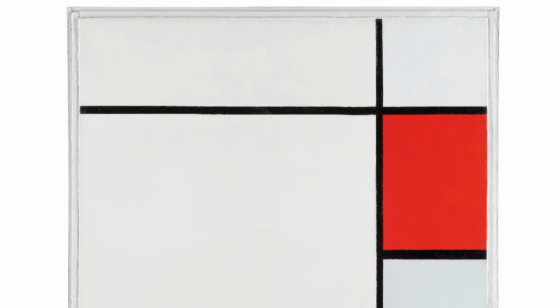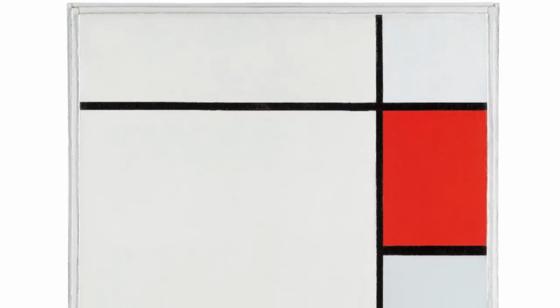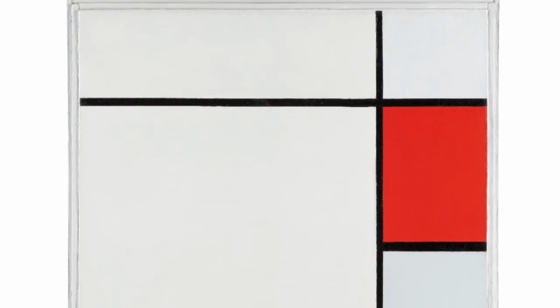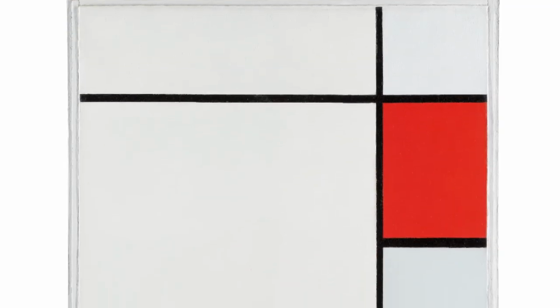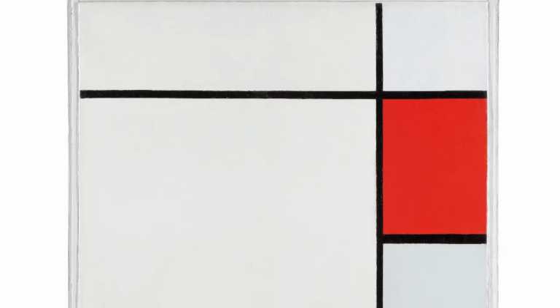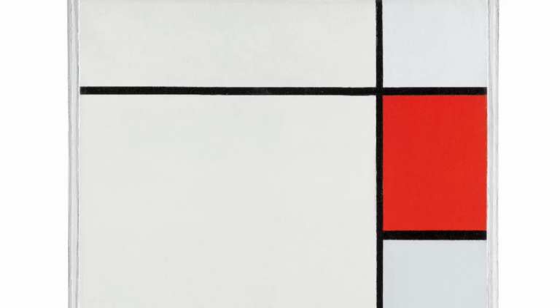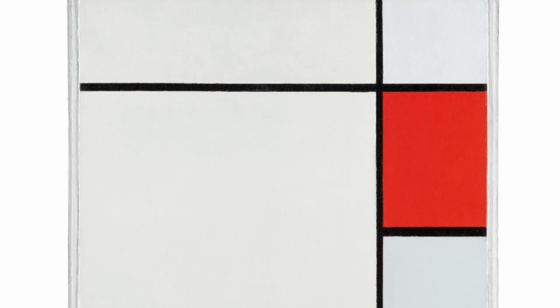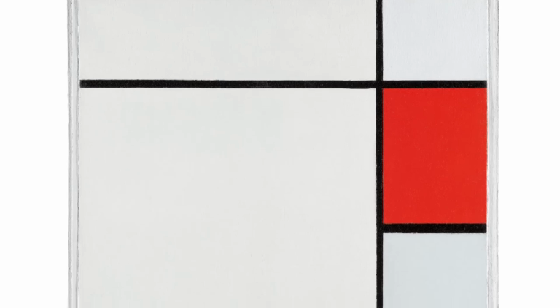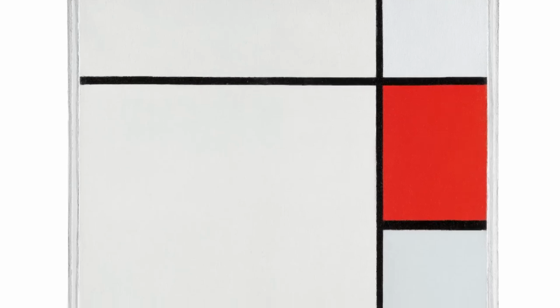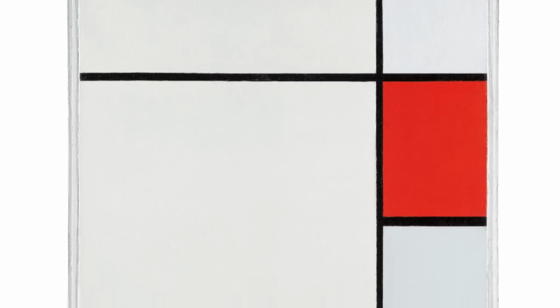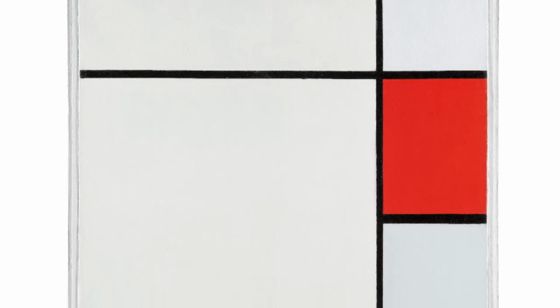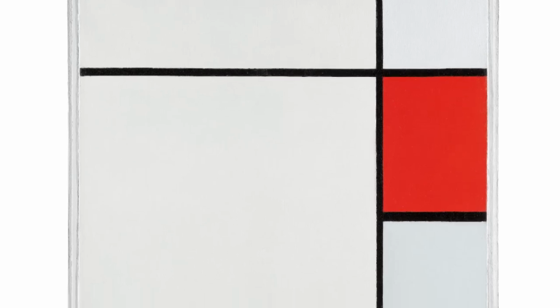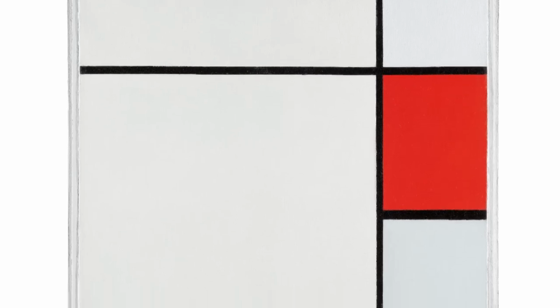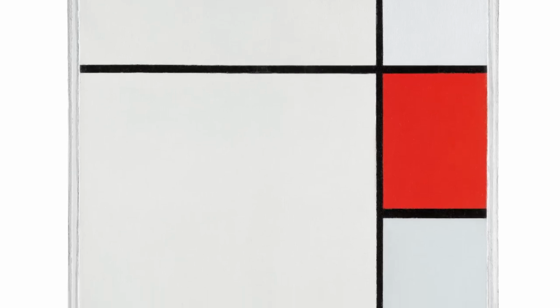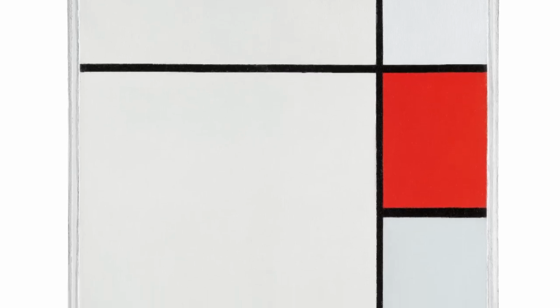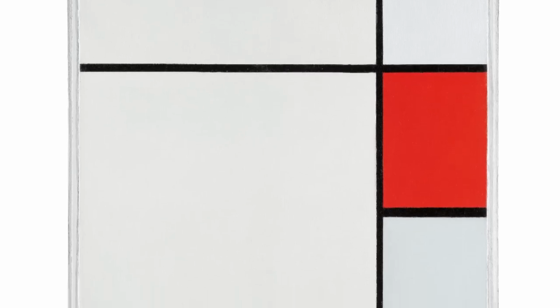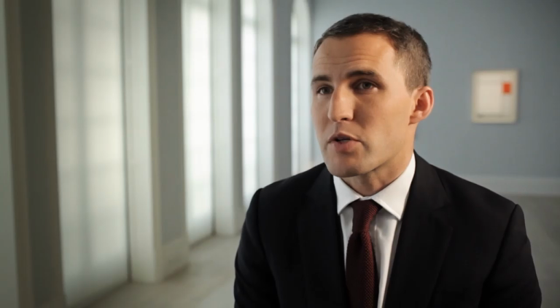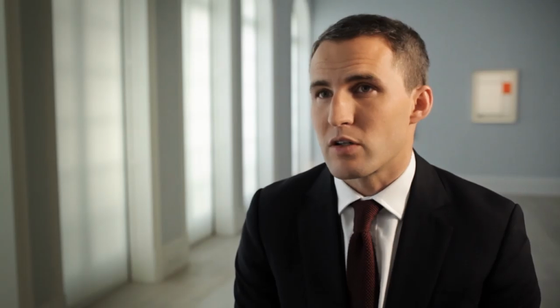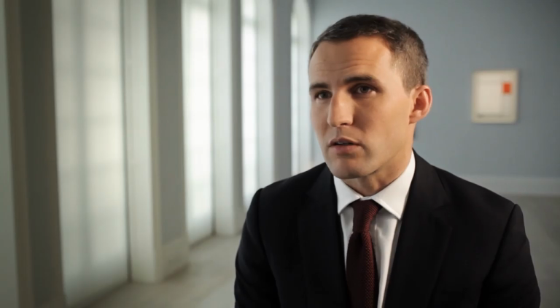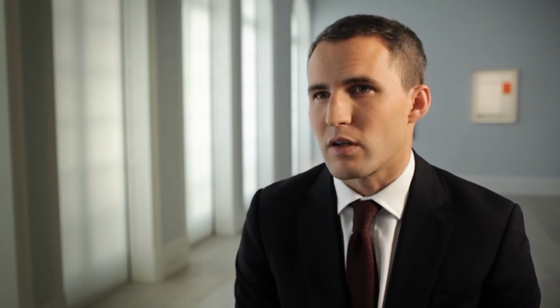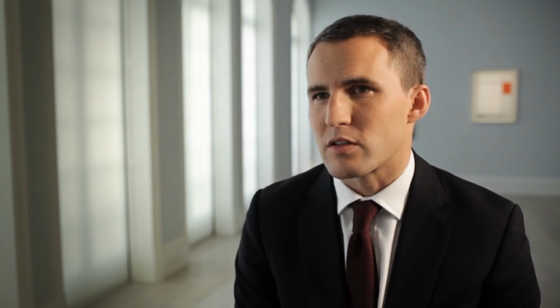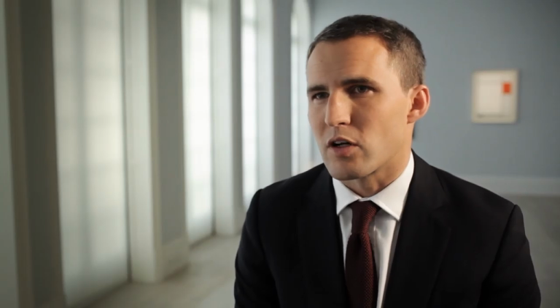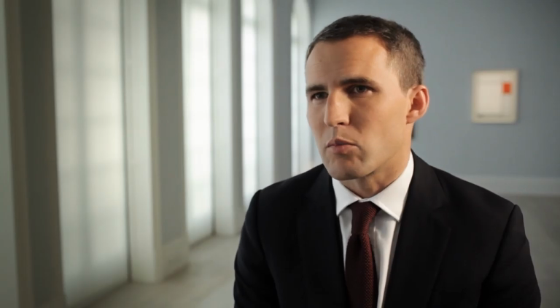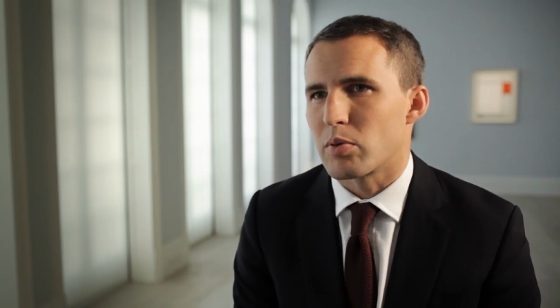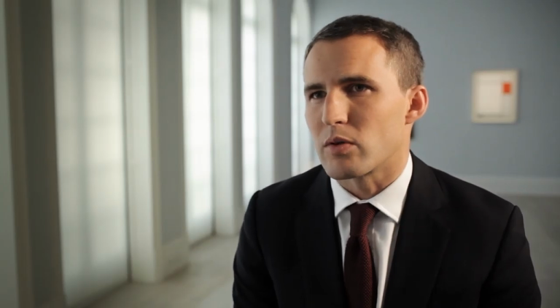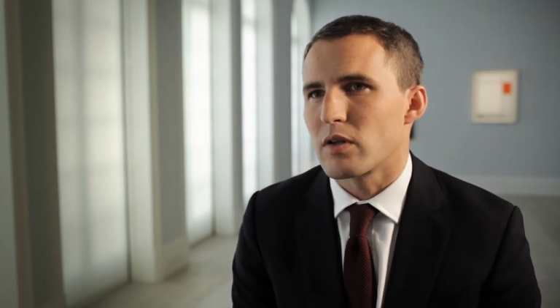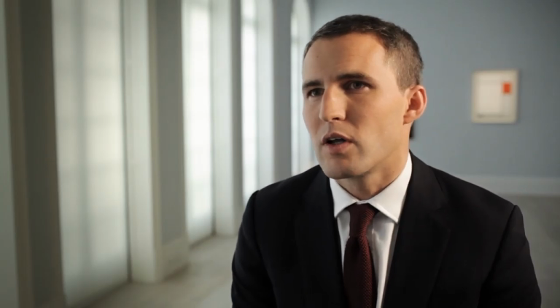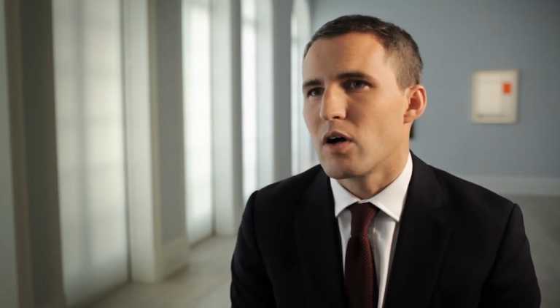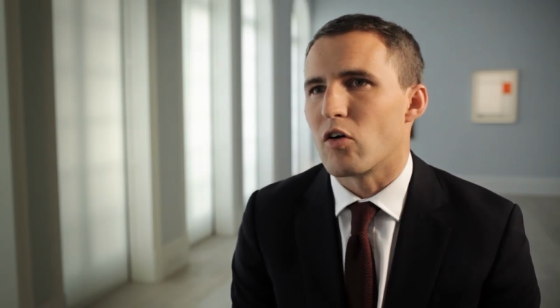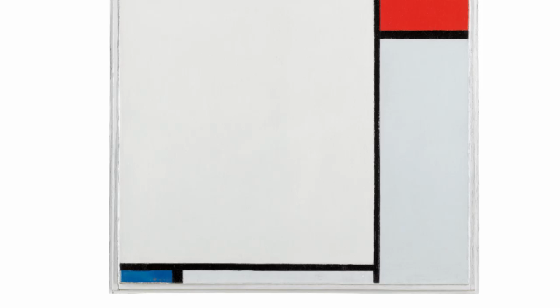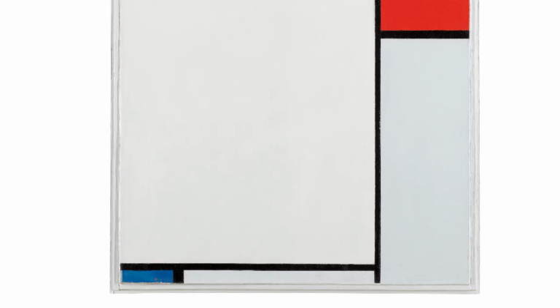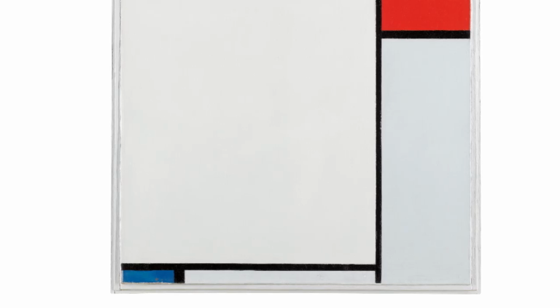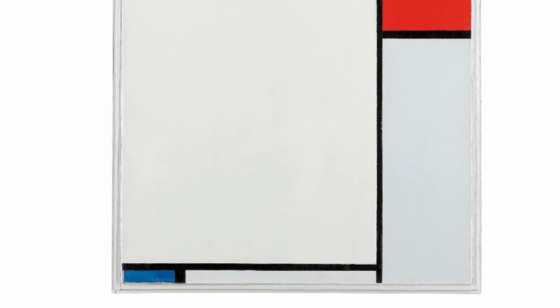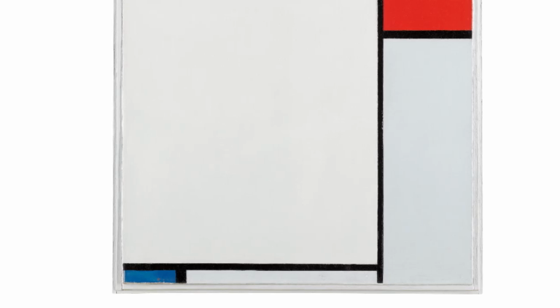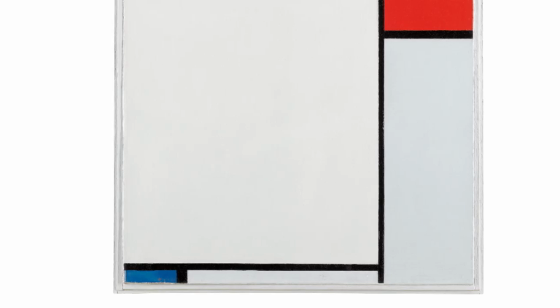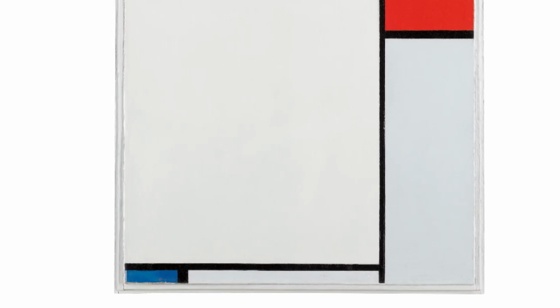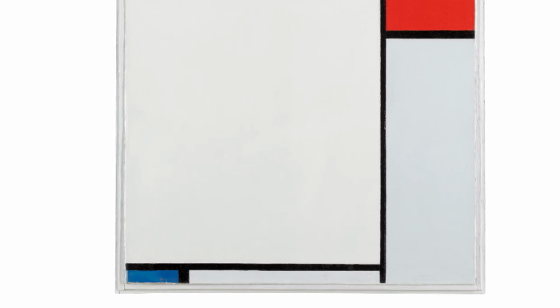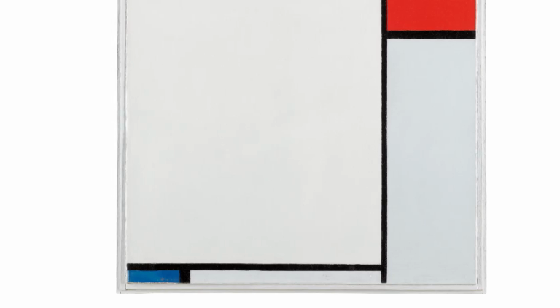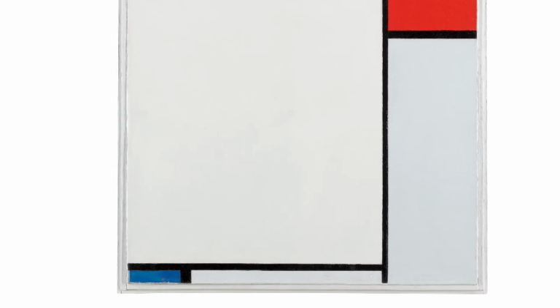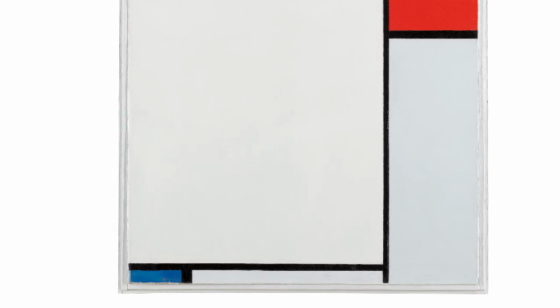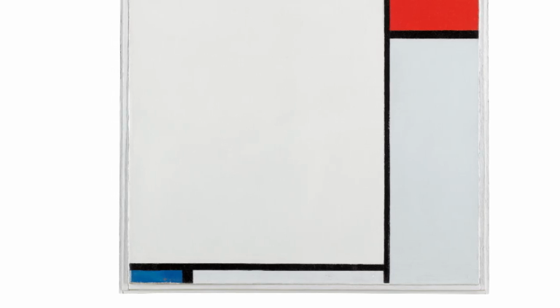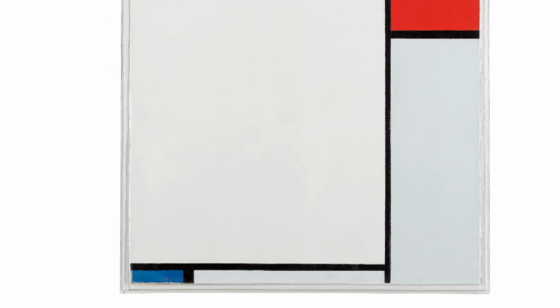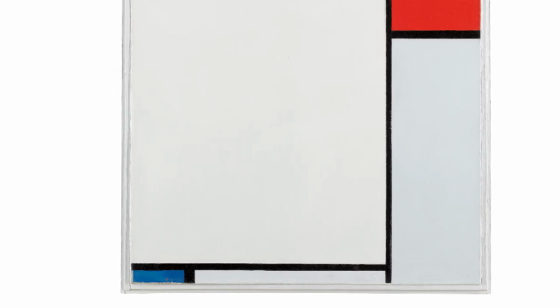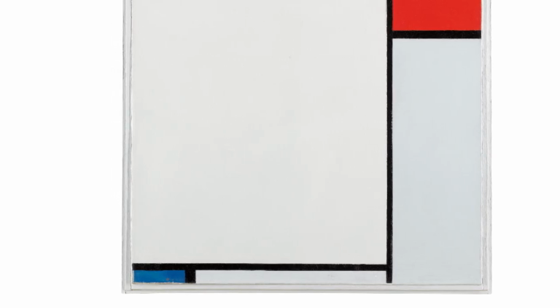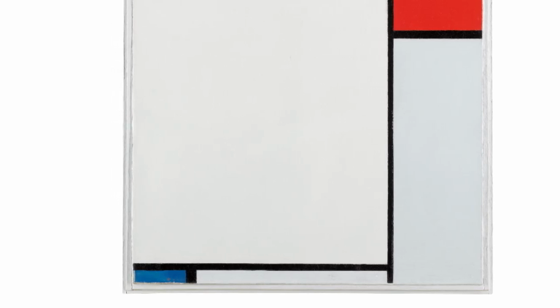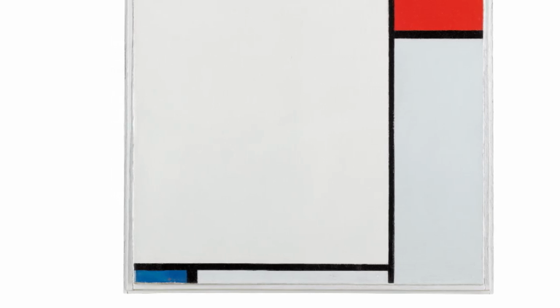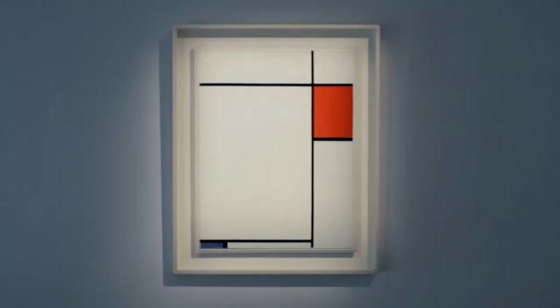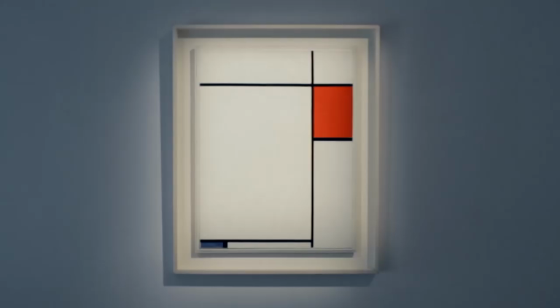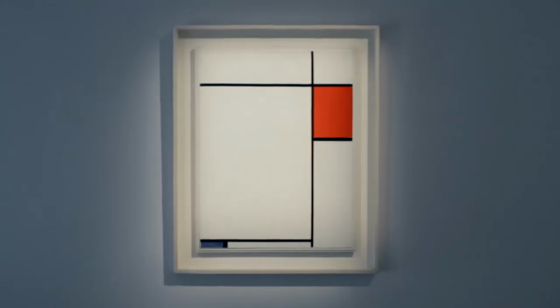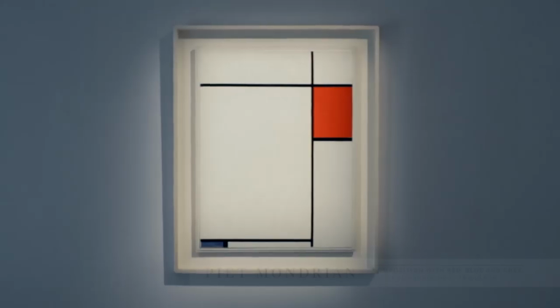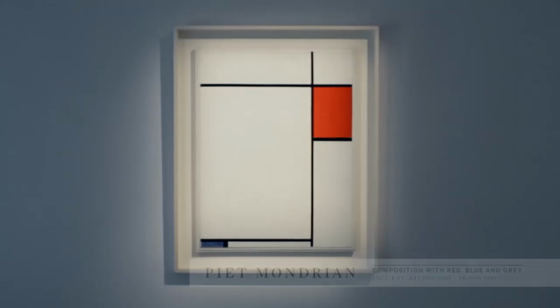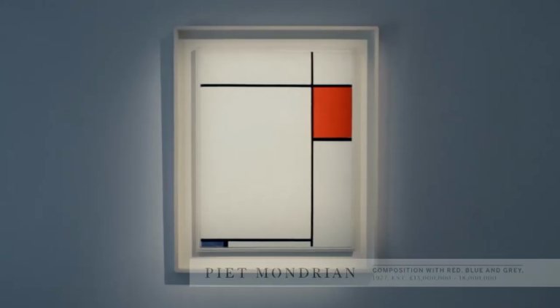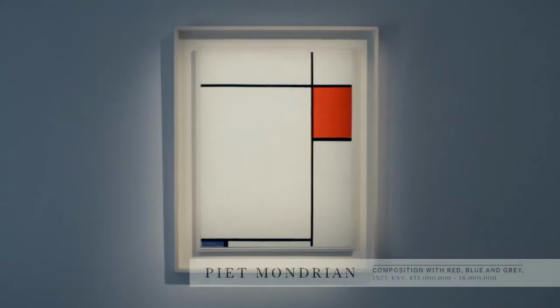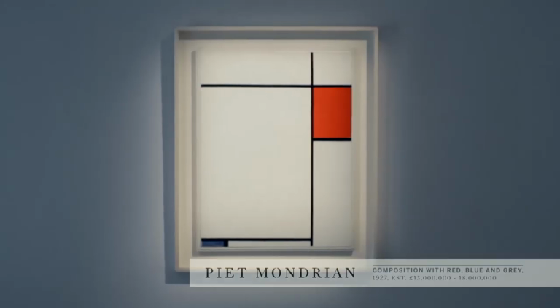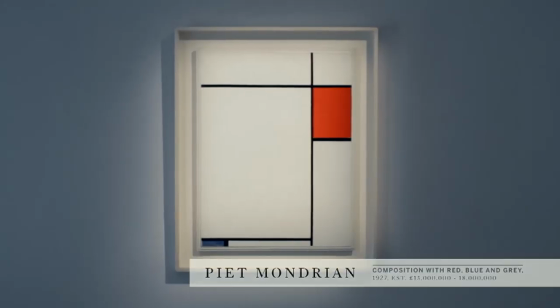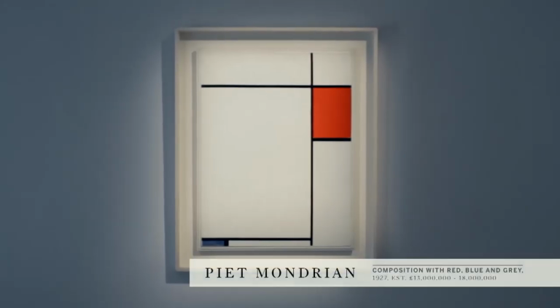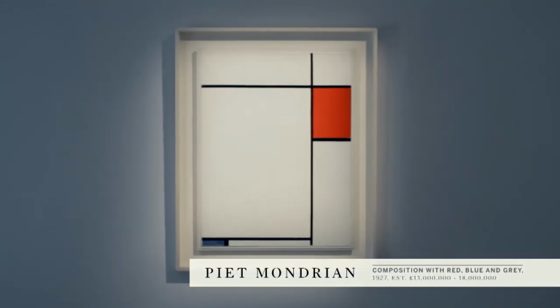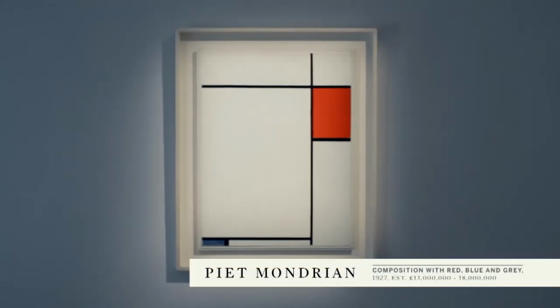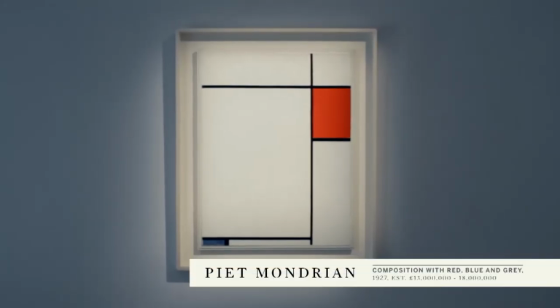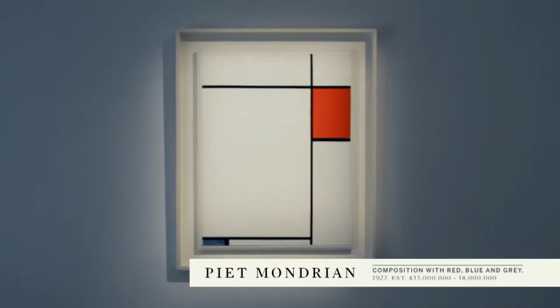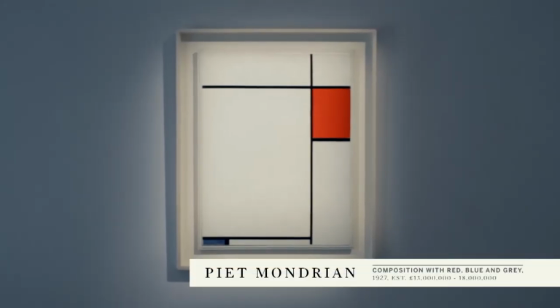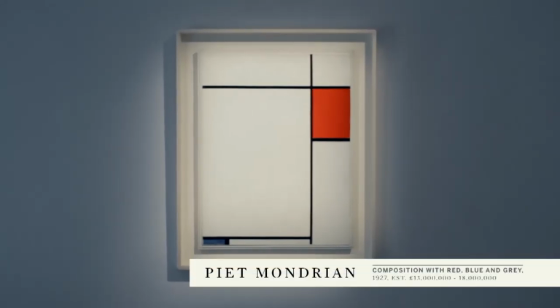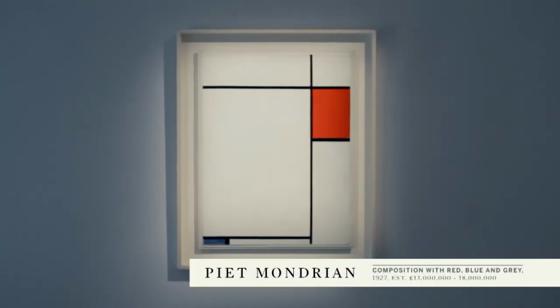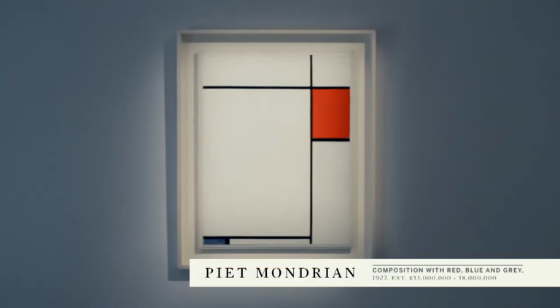We will also be offering an exceptional example of Mondrian's unique aesthetic with Composition in Red, Blue and Grey.